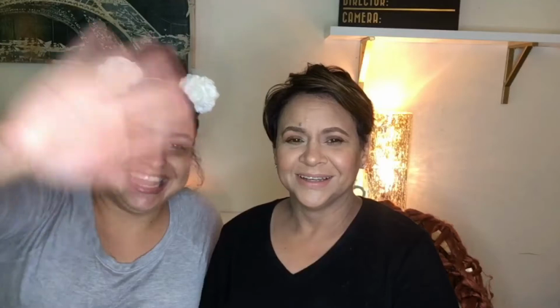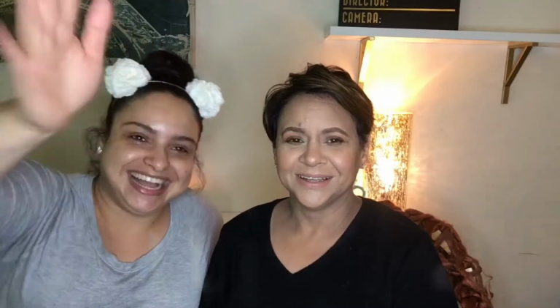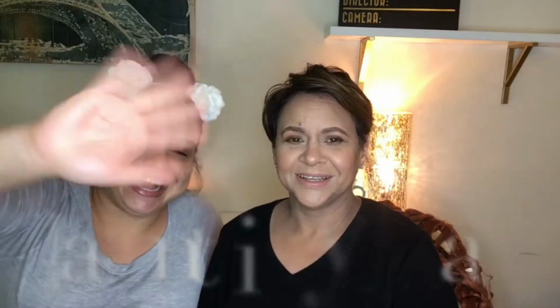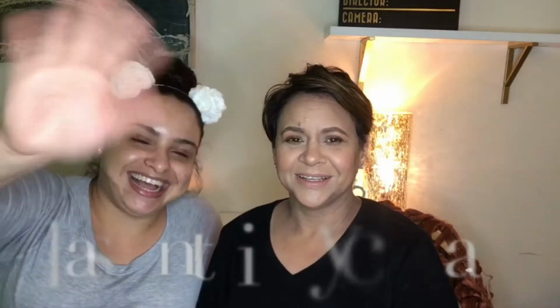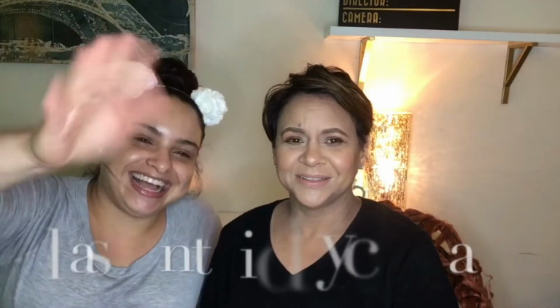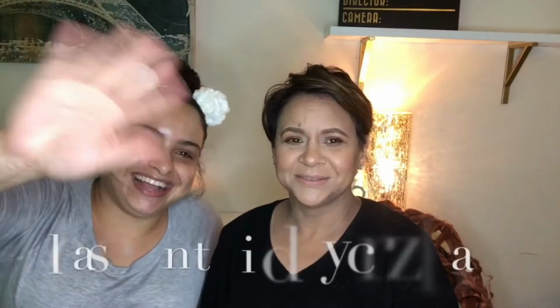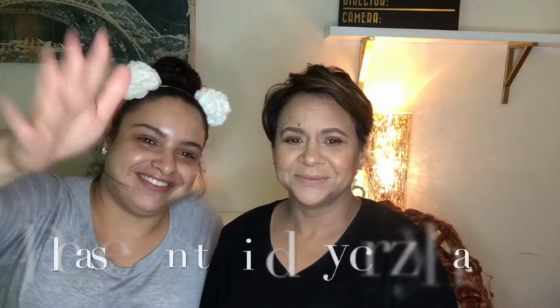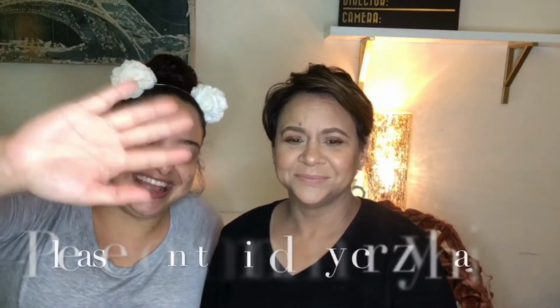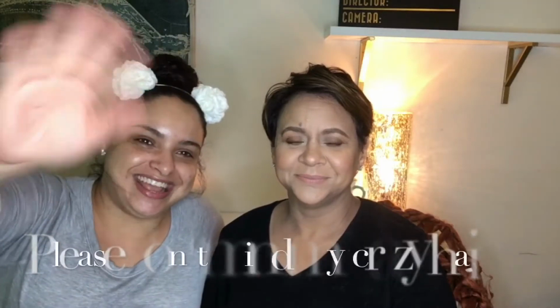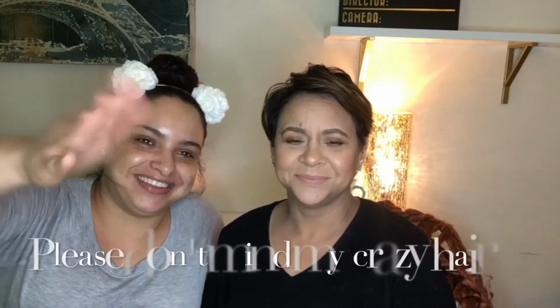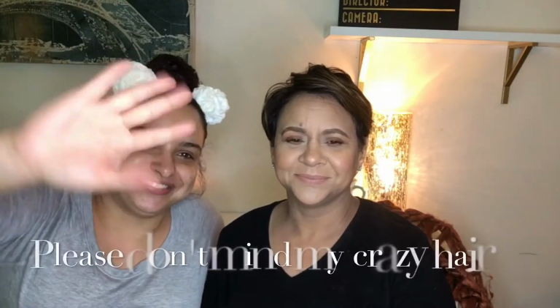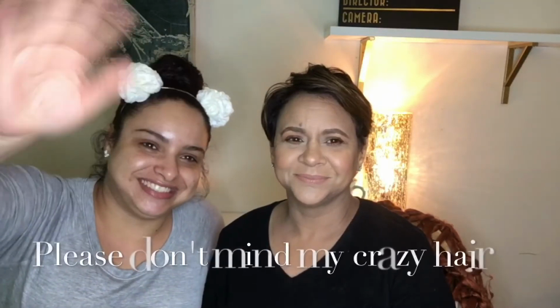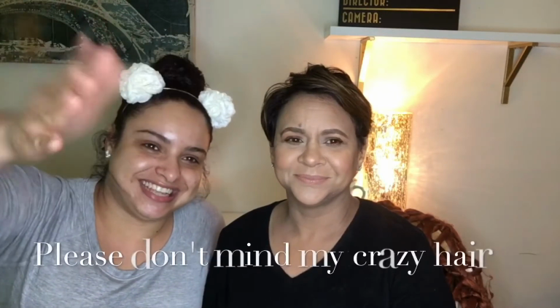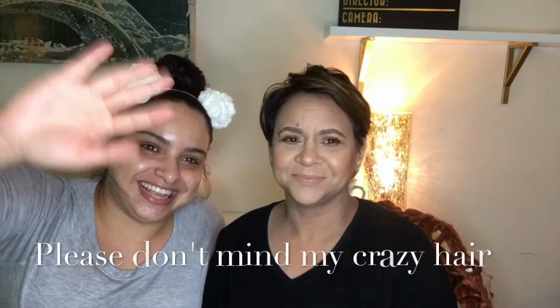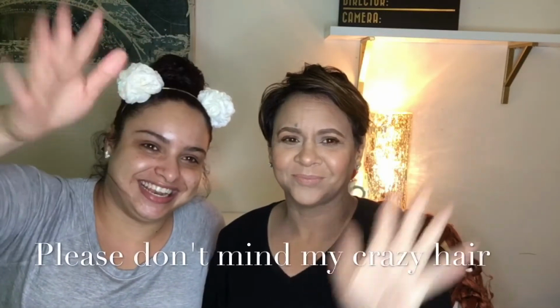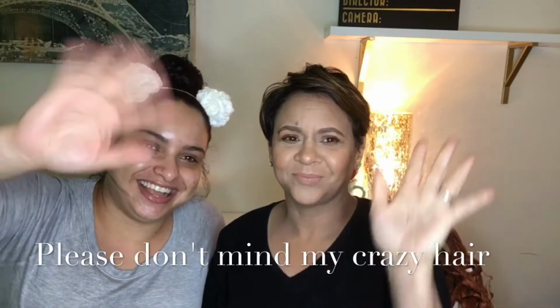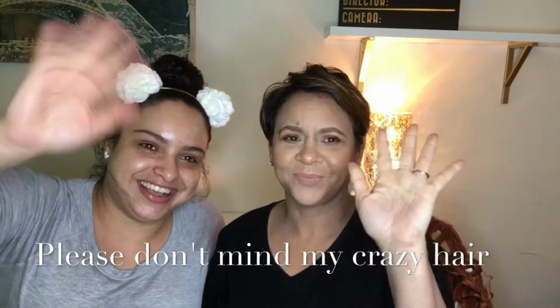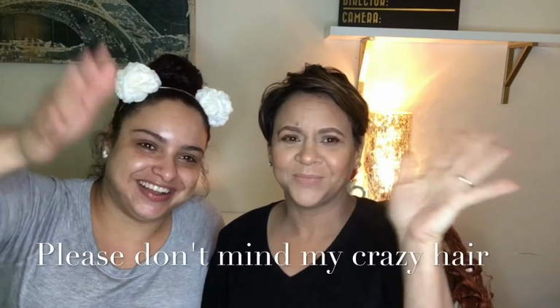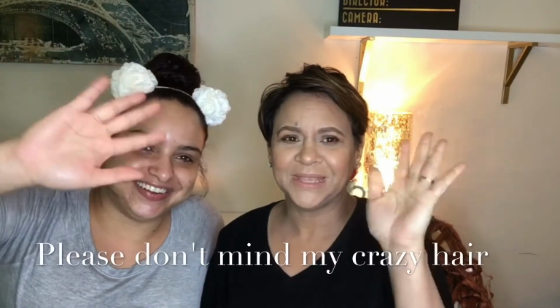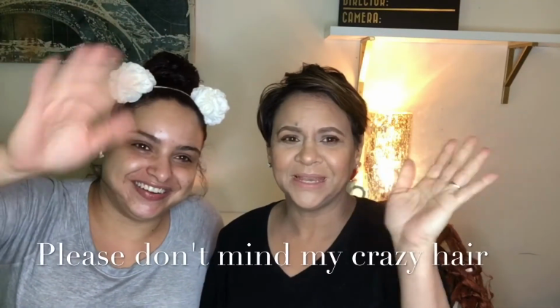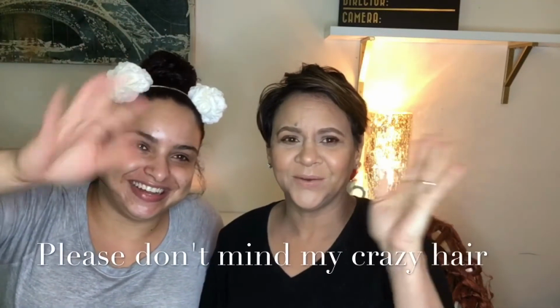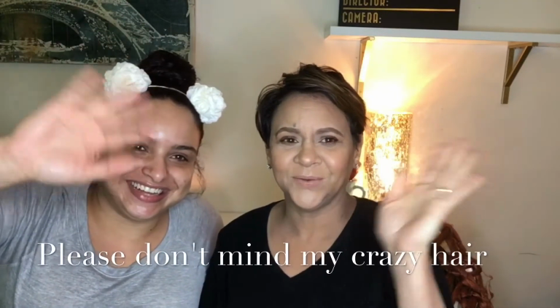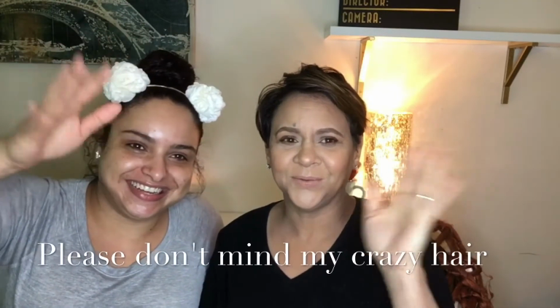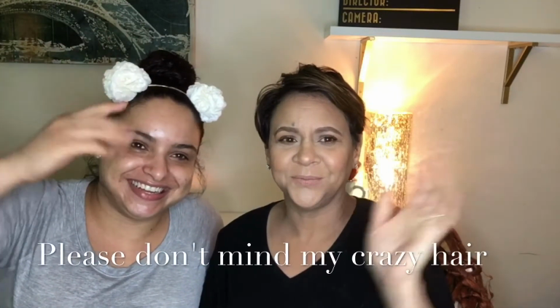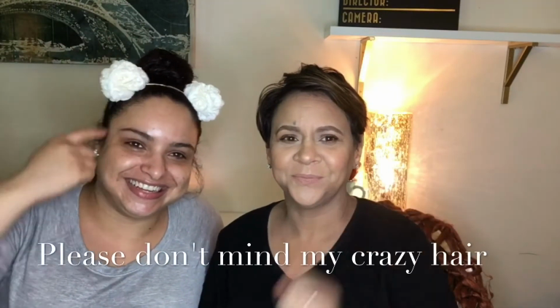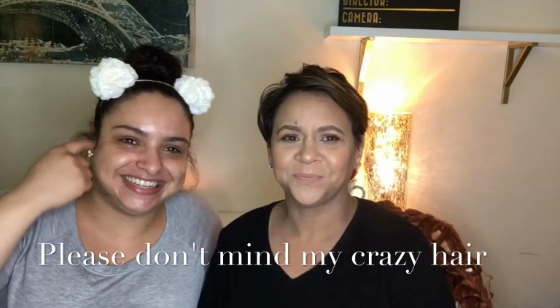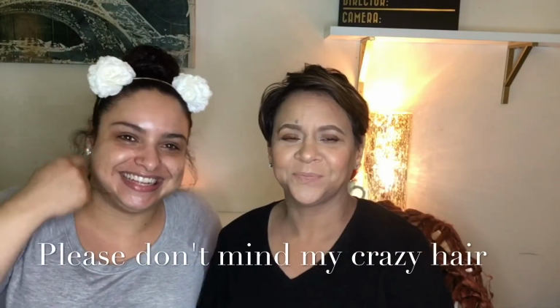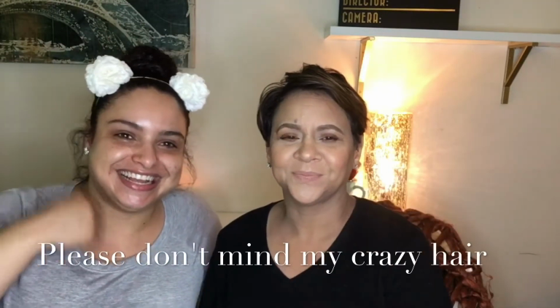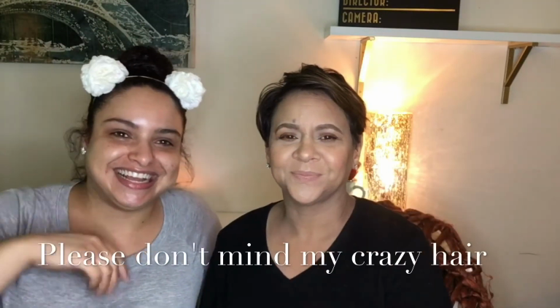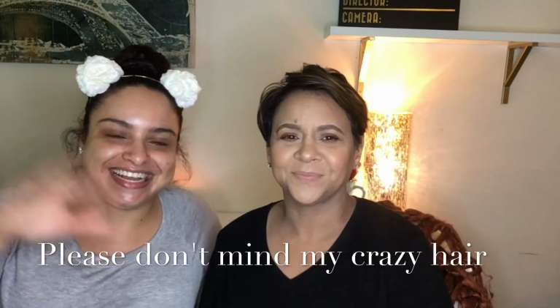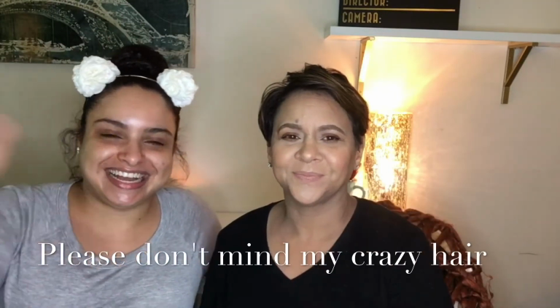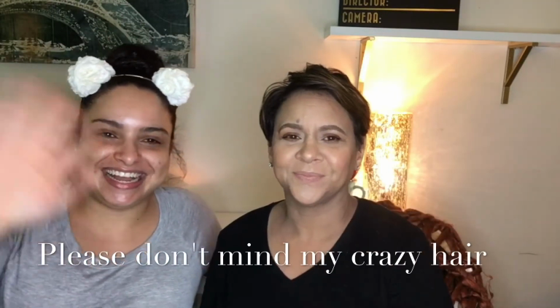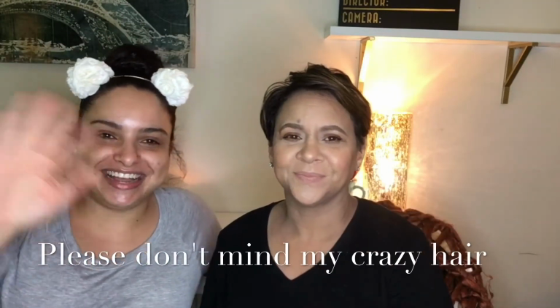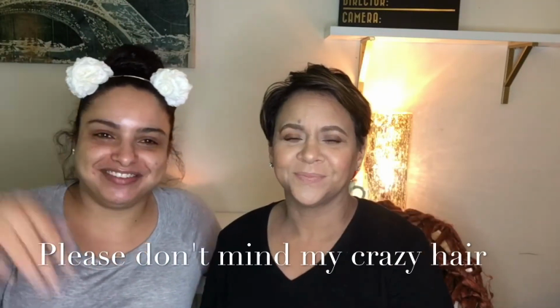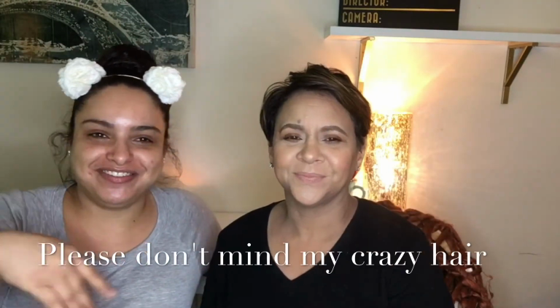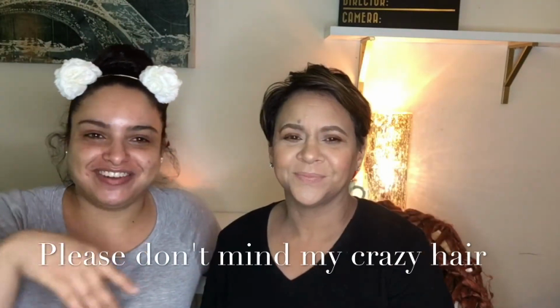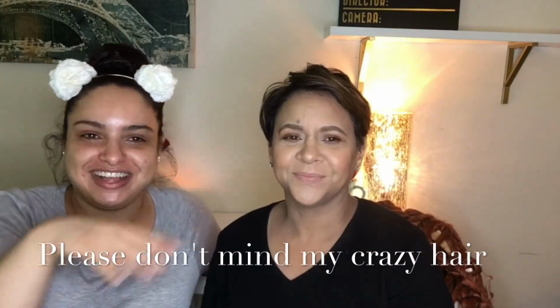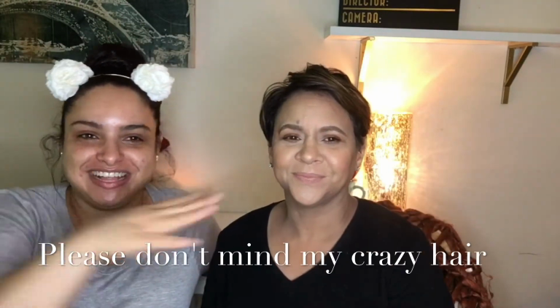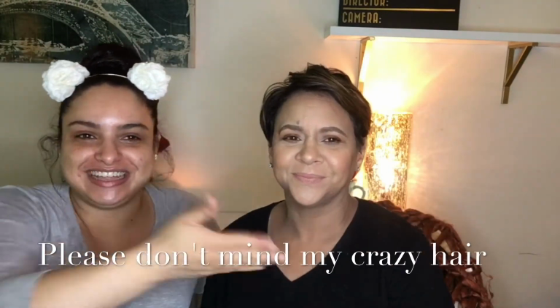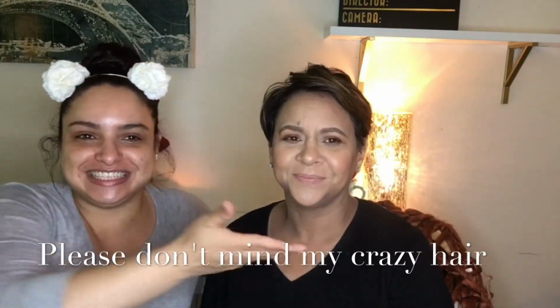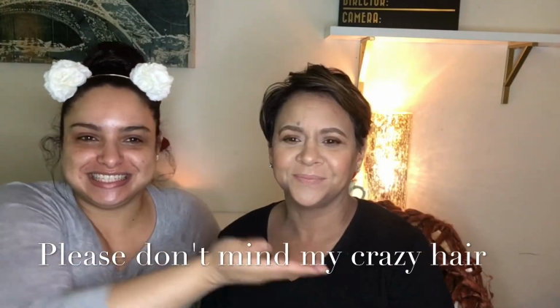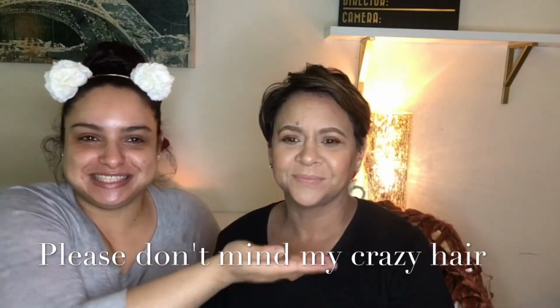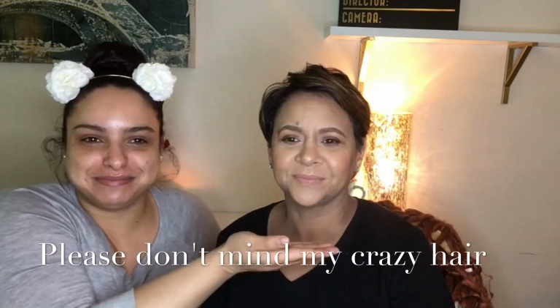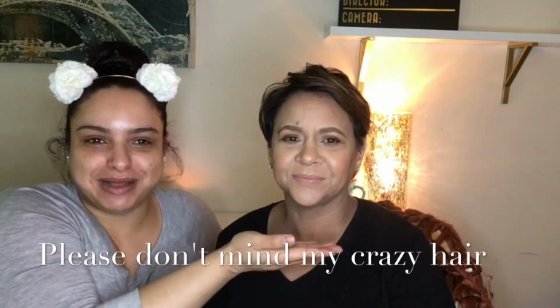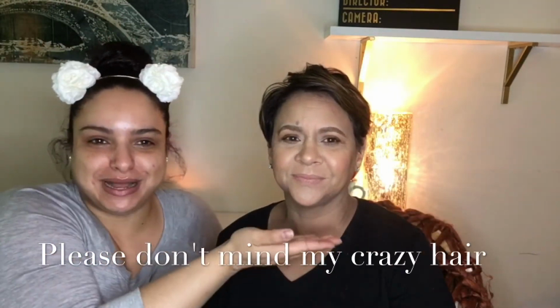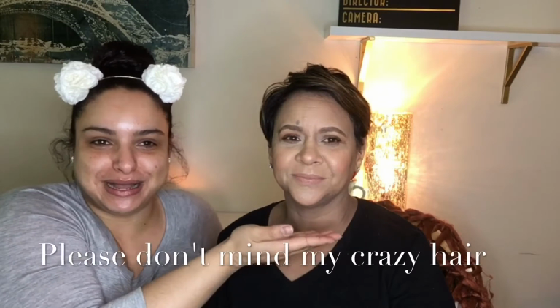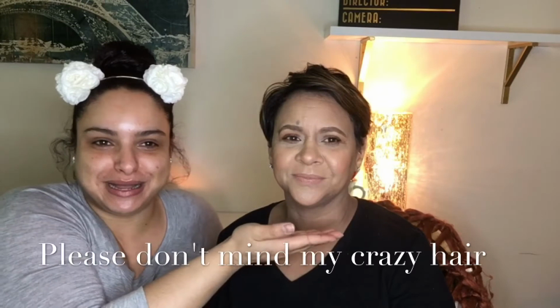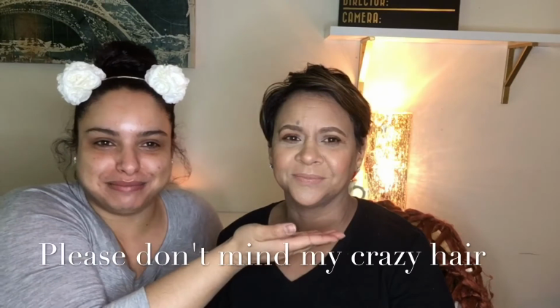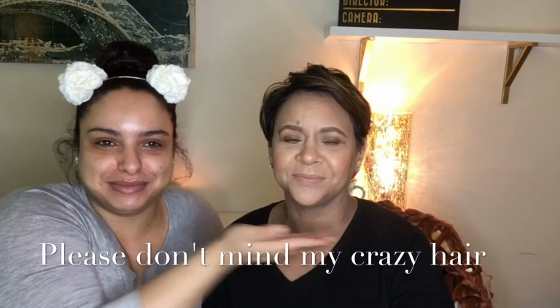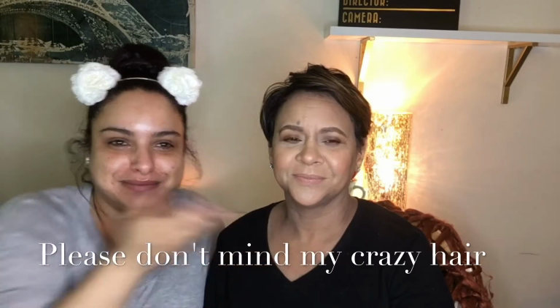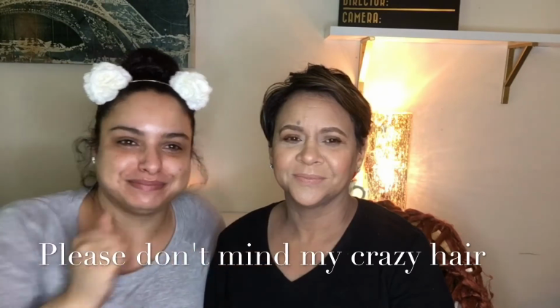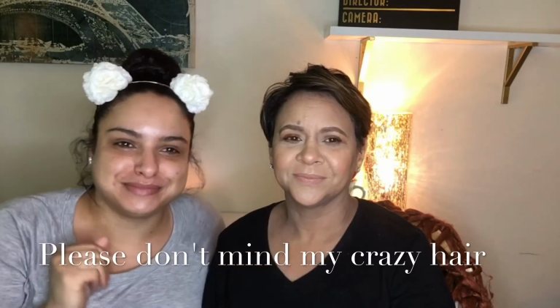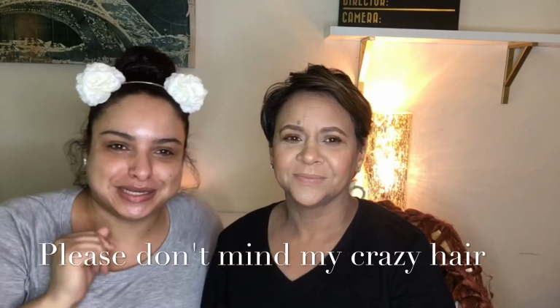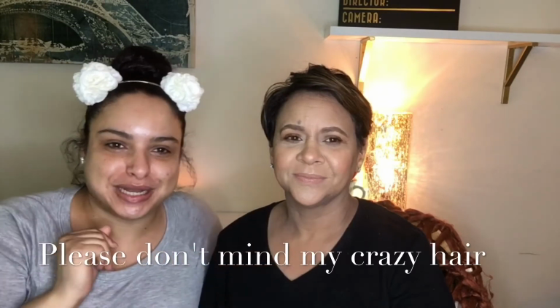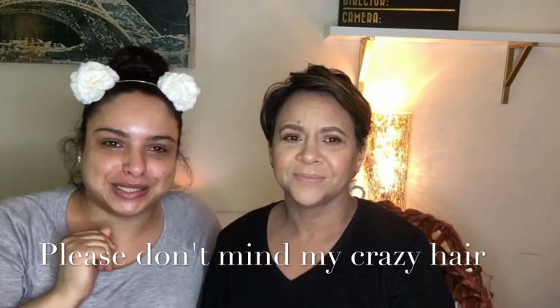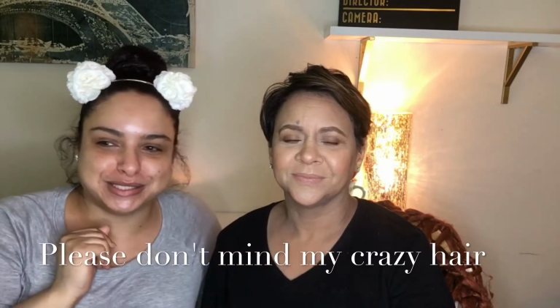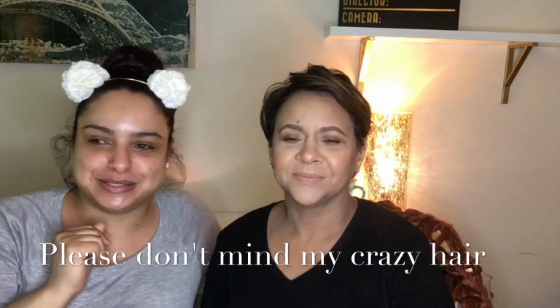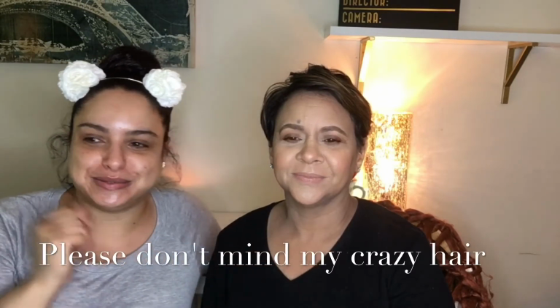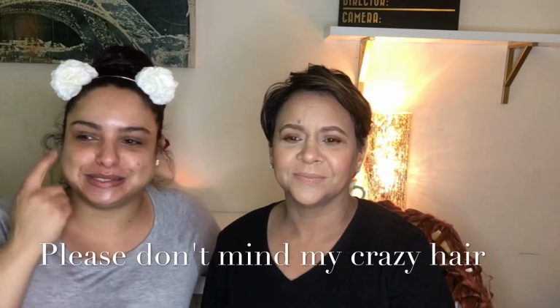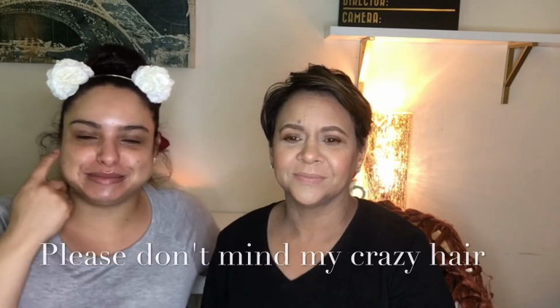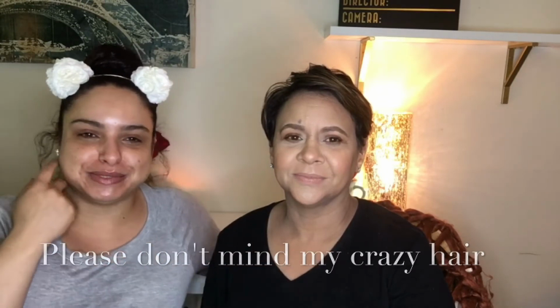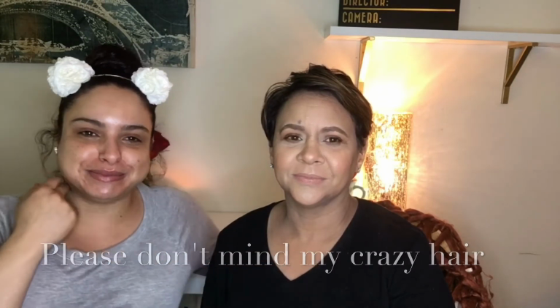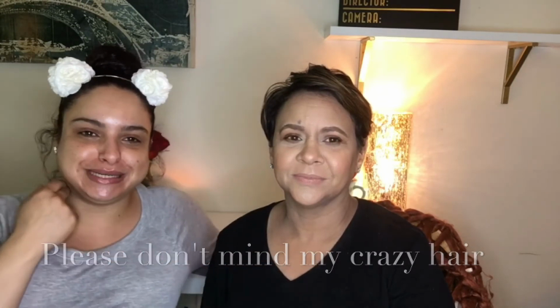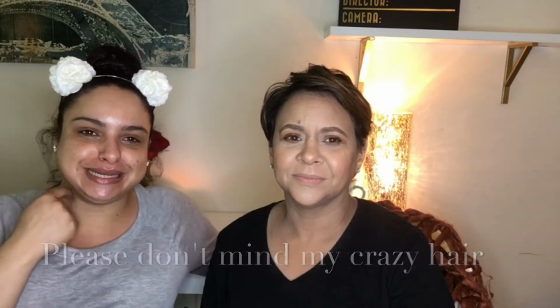Hi, wave, say hello. Hi everyone, this is mom, also known as Maria.